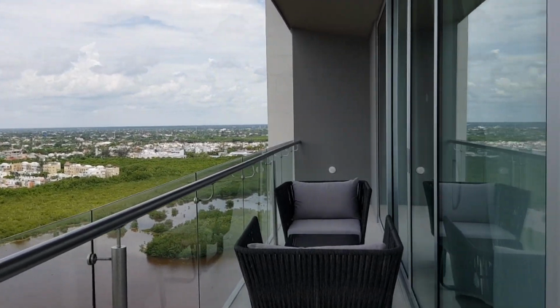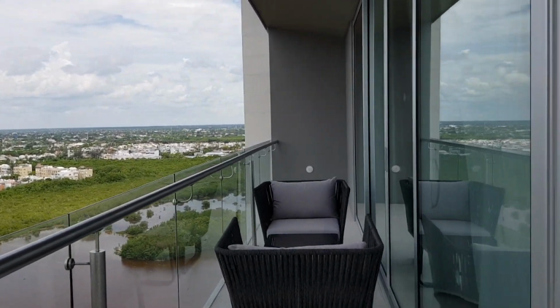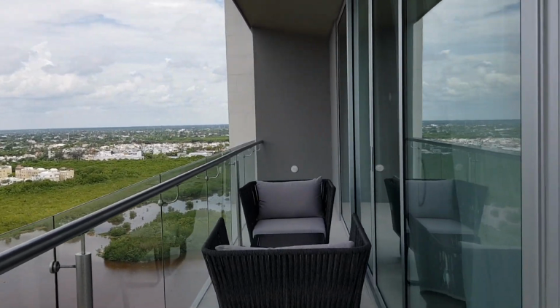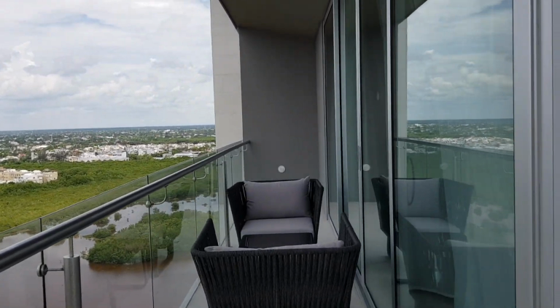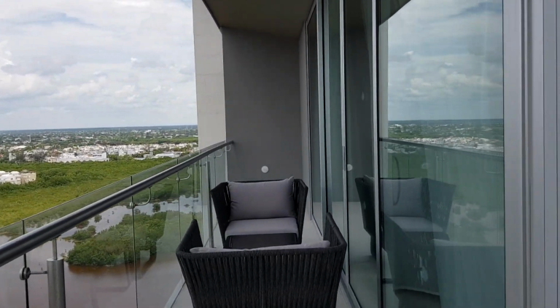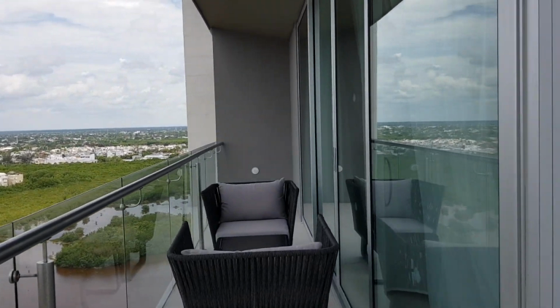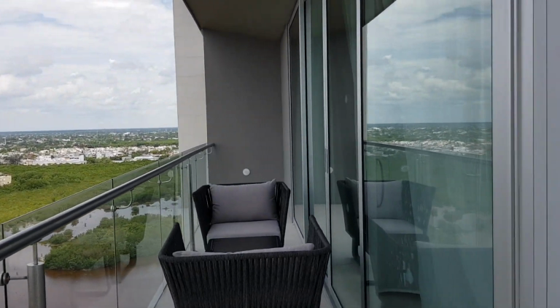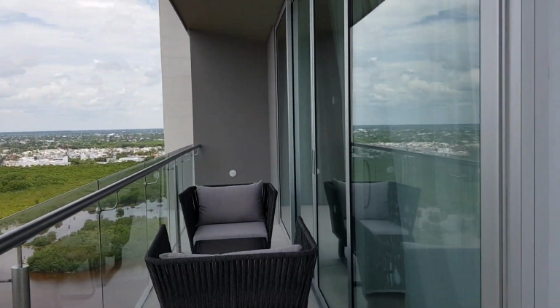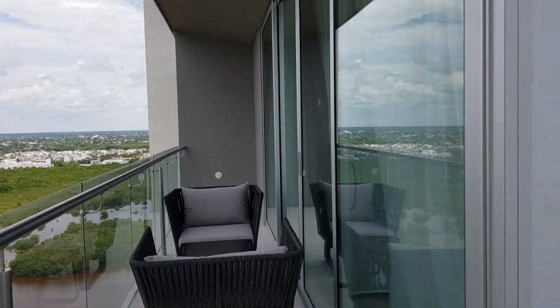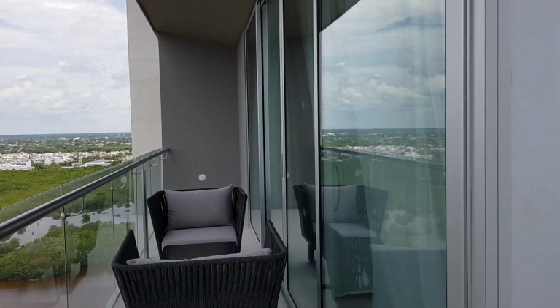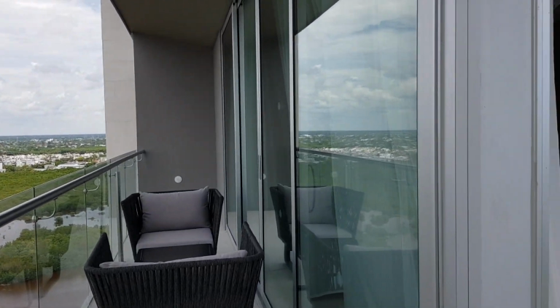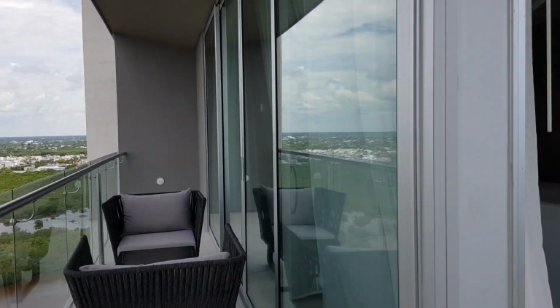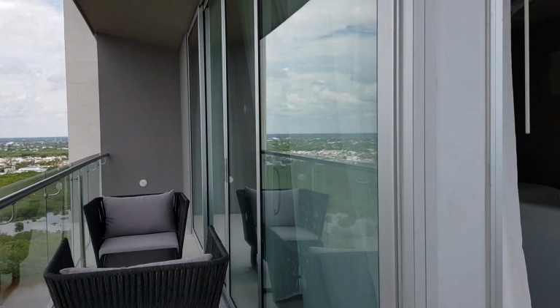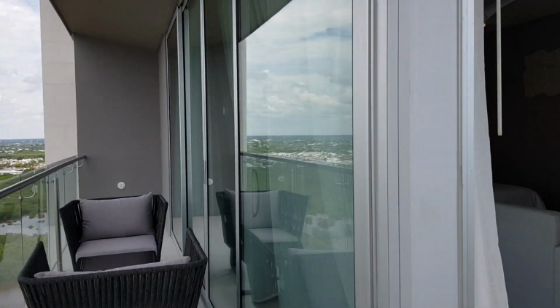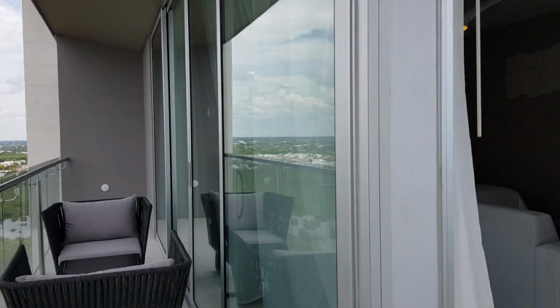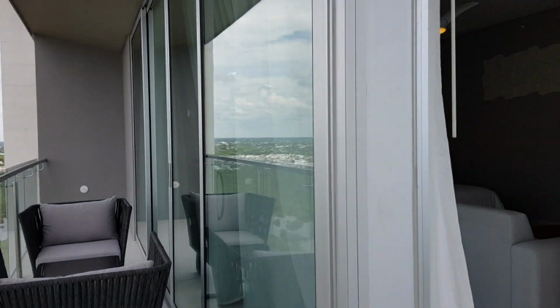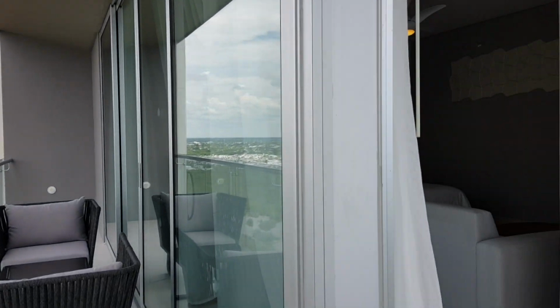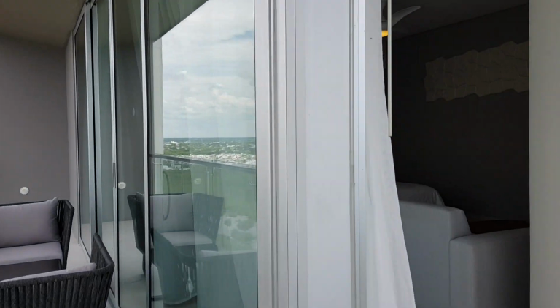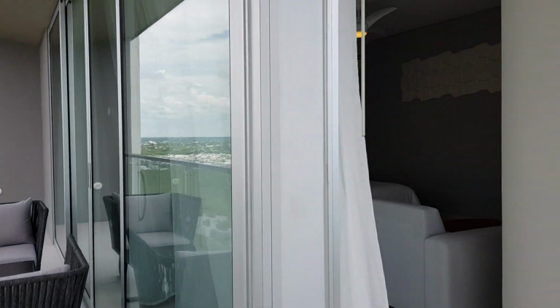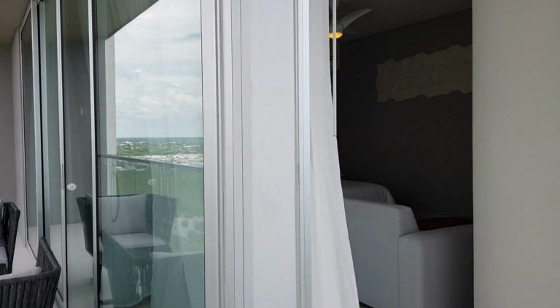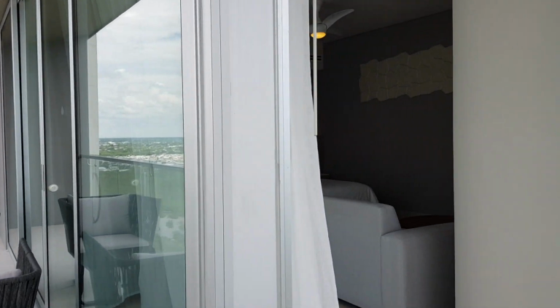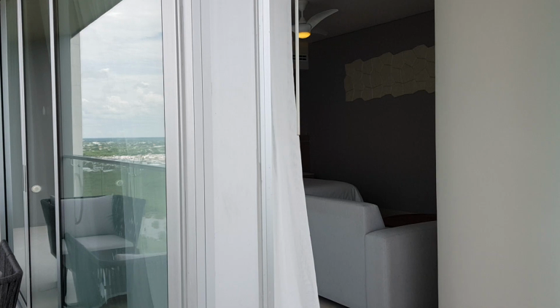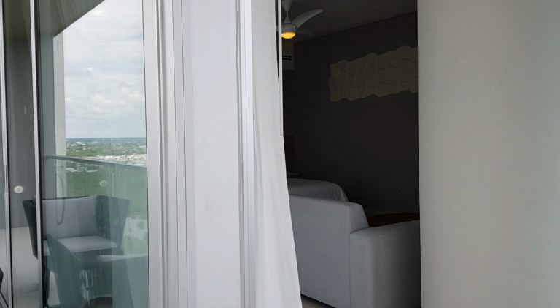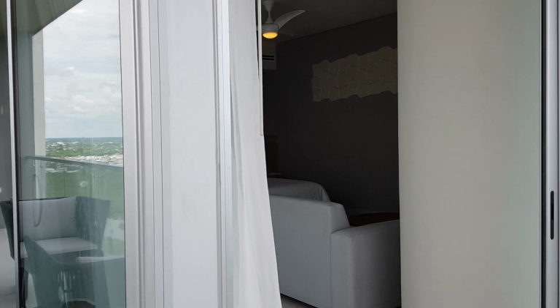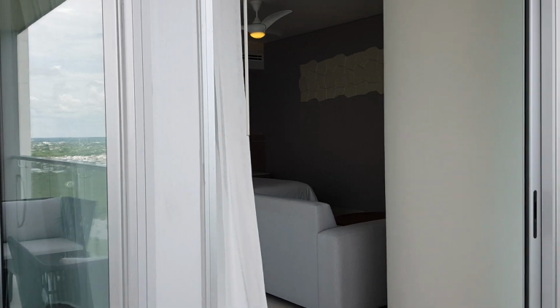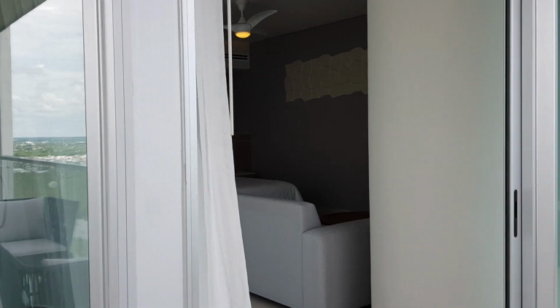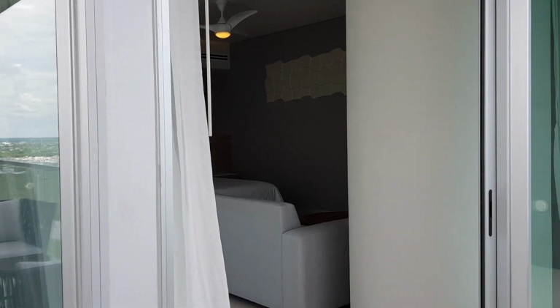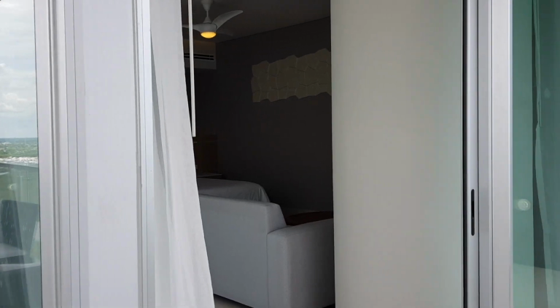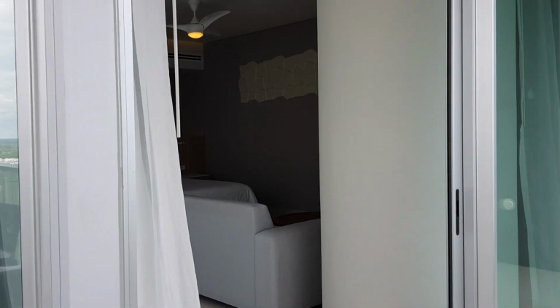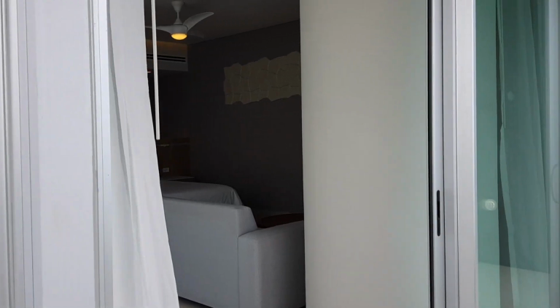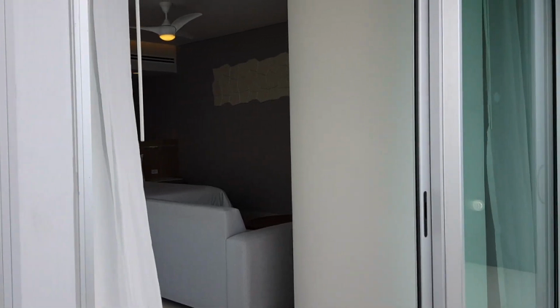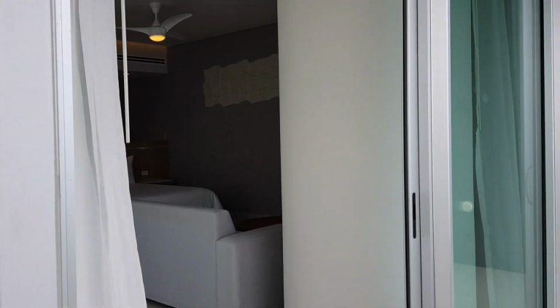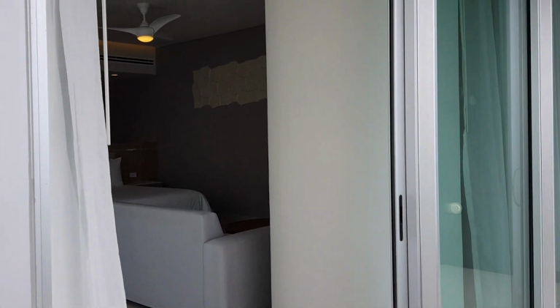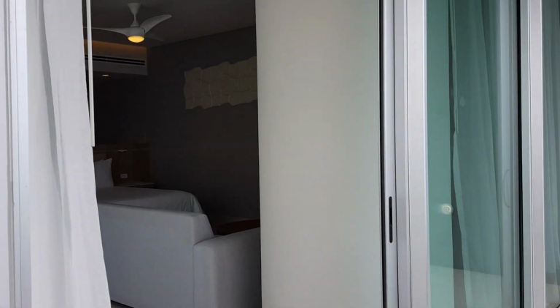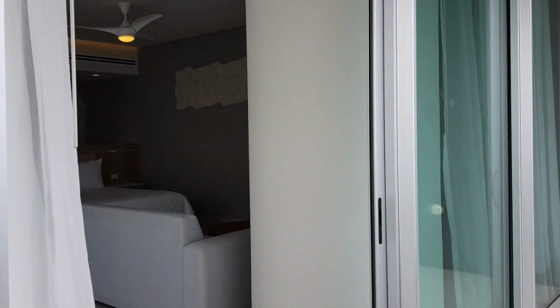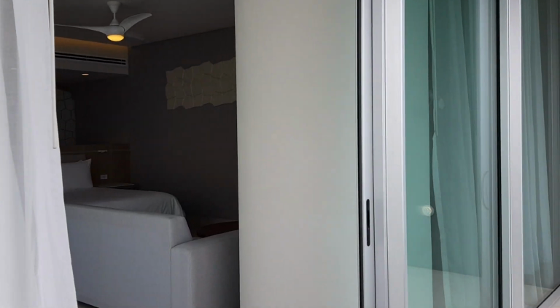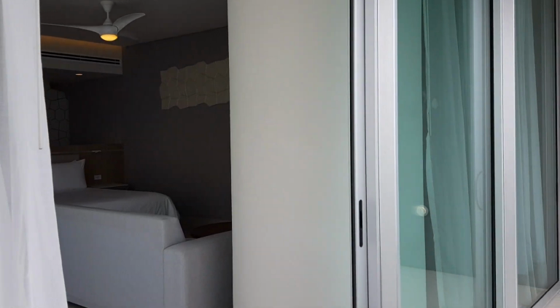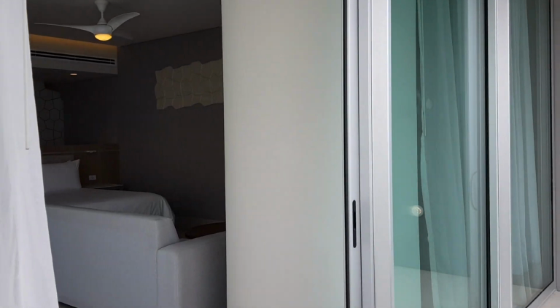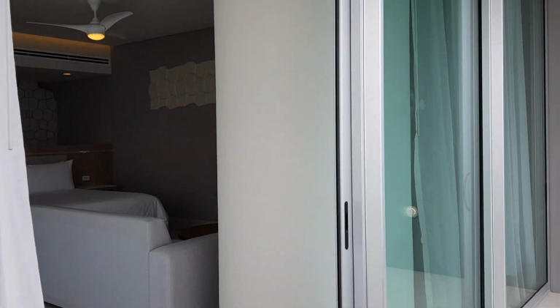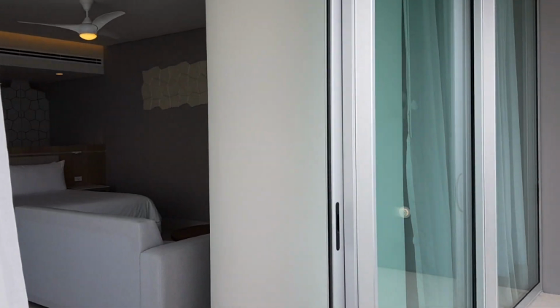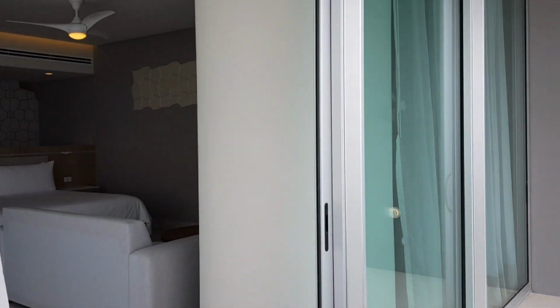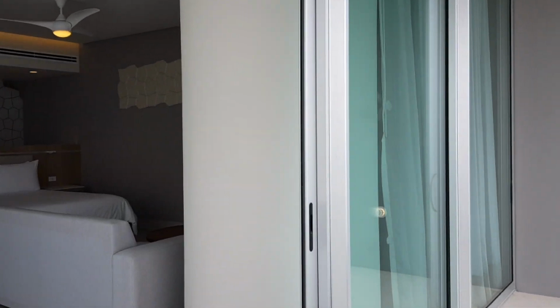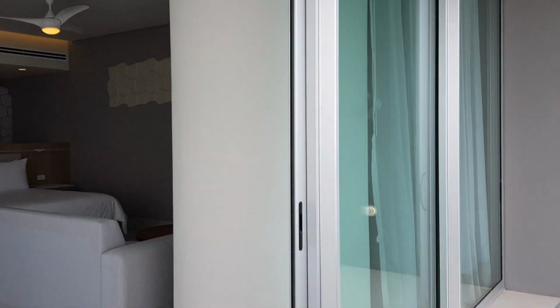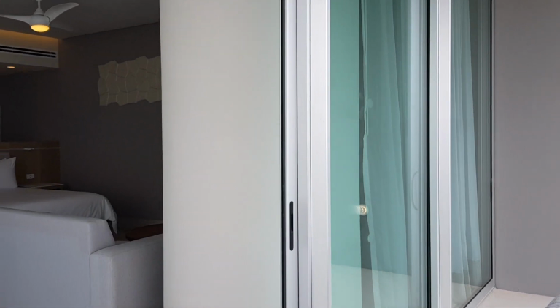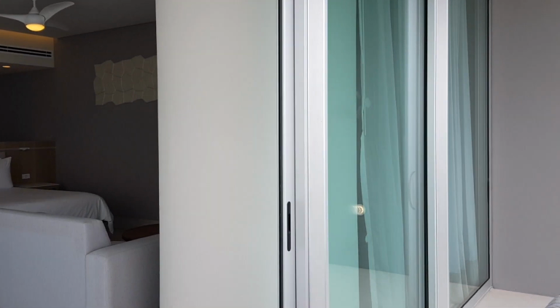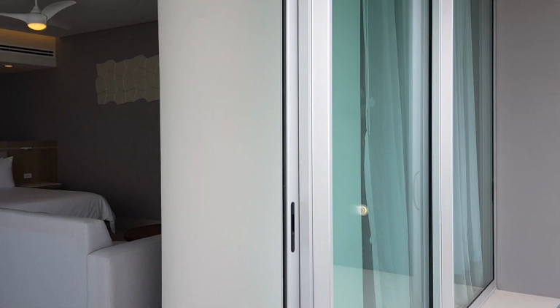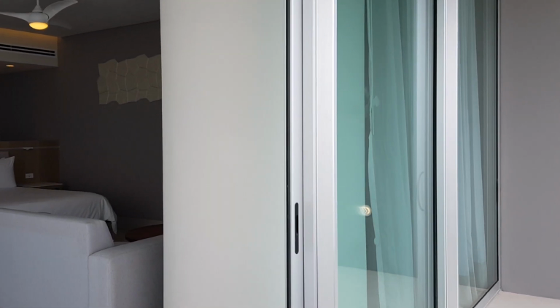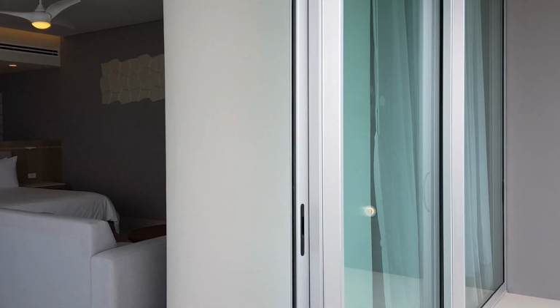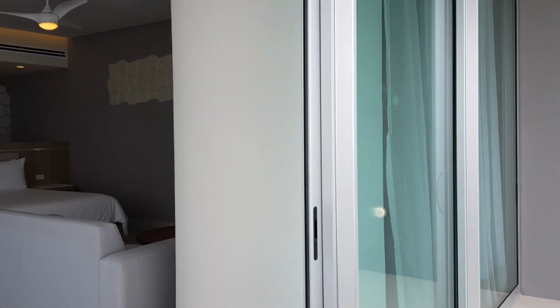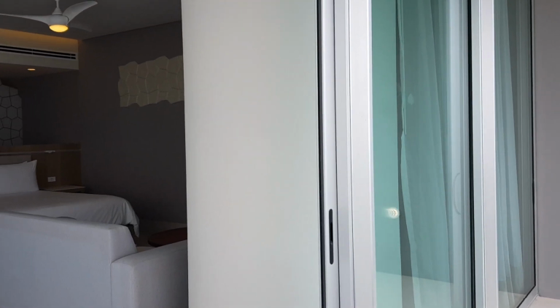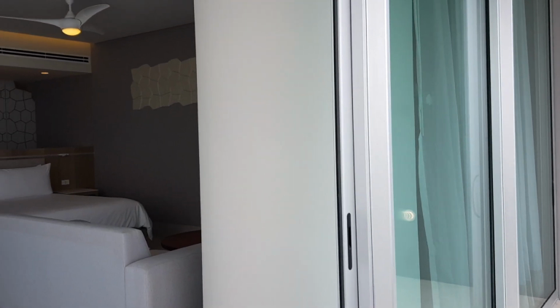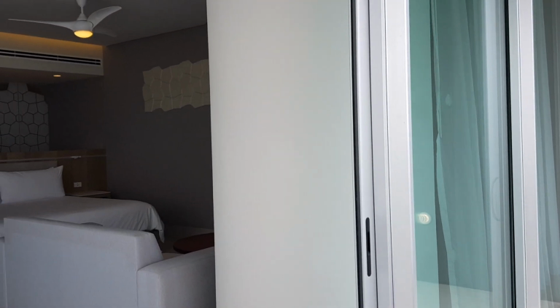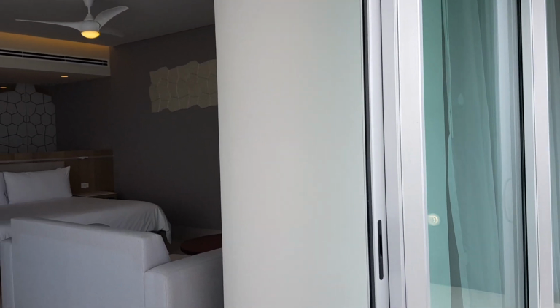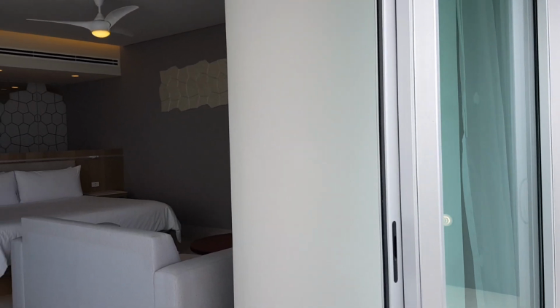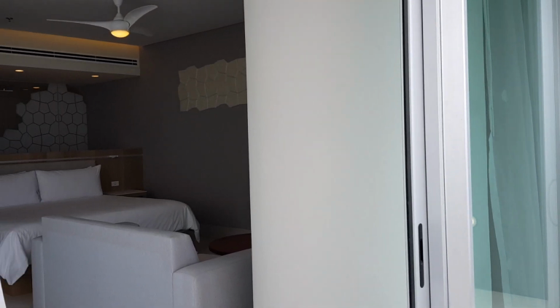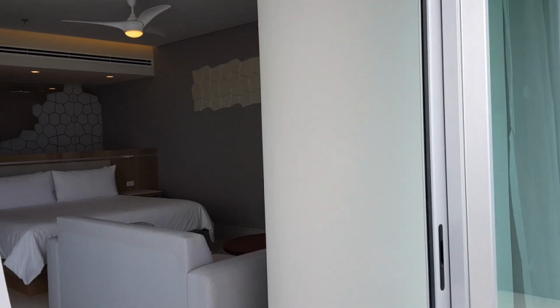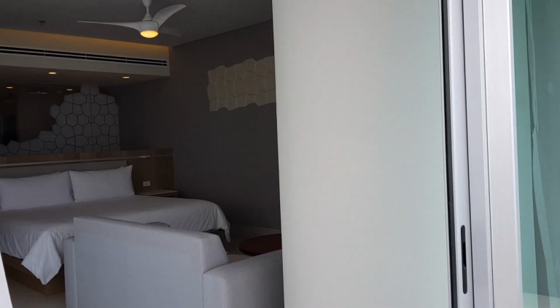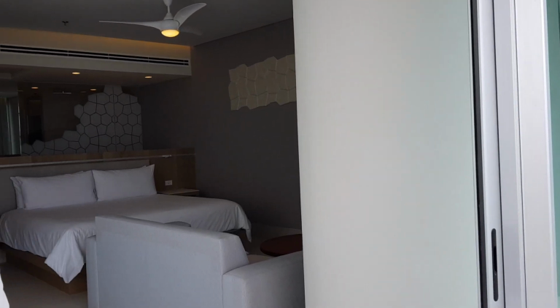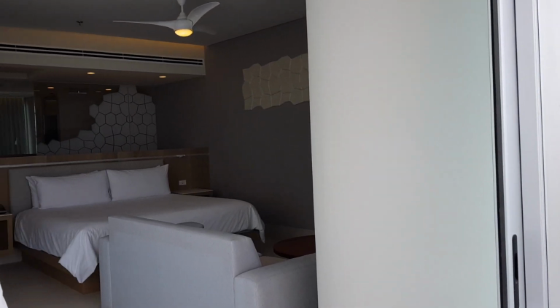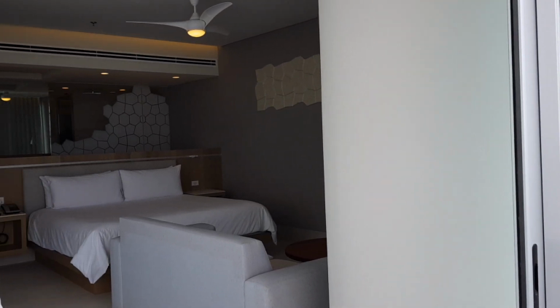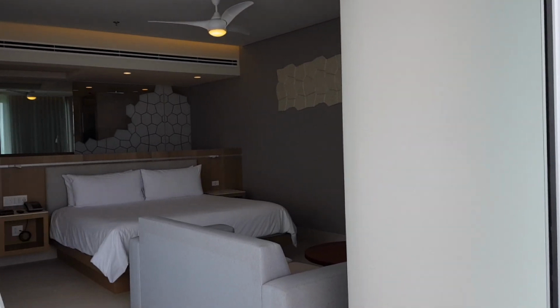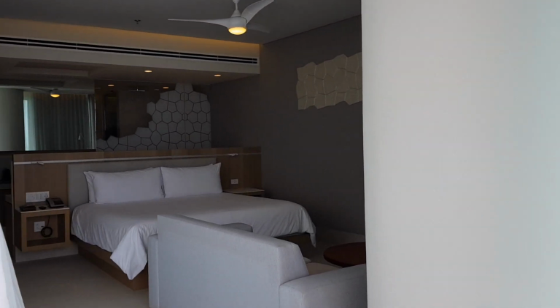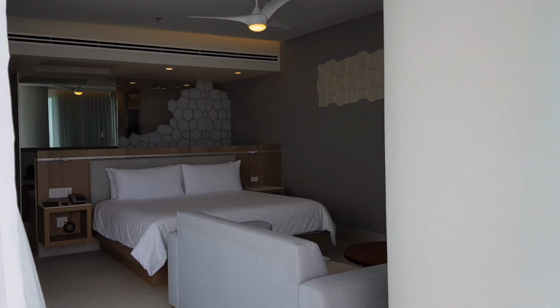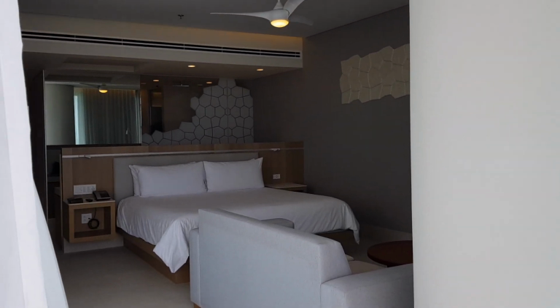So these are the corner suites at Dreams Vista Cancun. We are Ola Weddings — let us know if you have any questions.